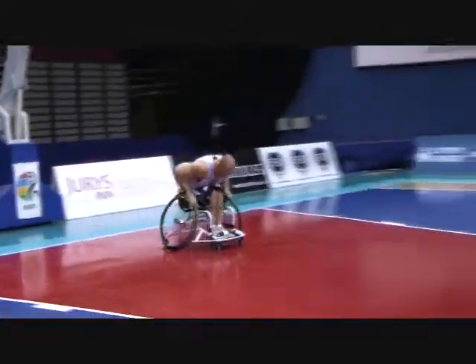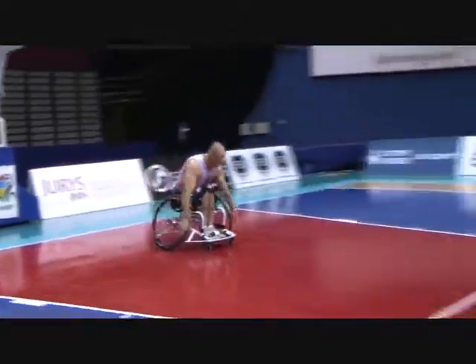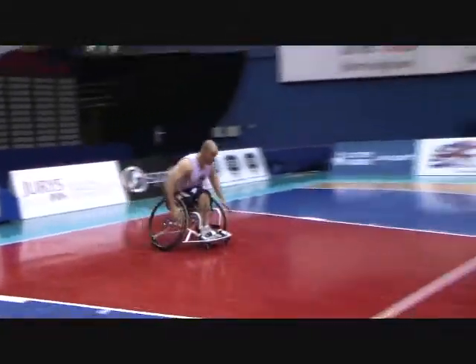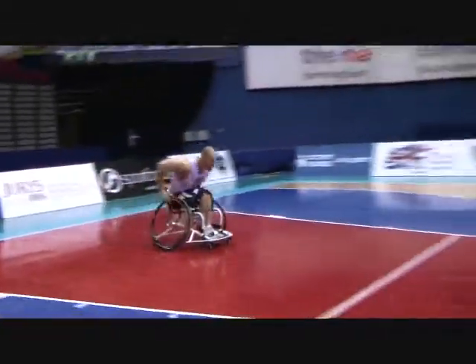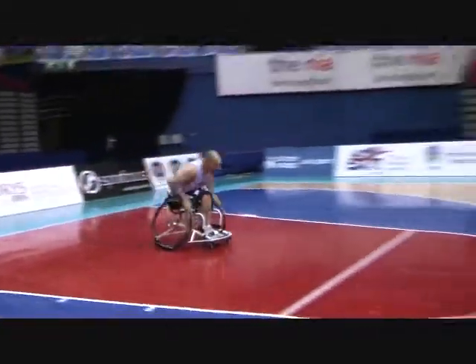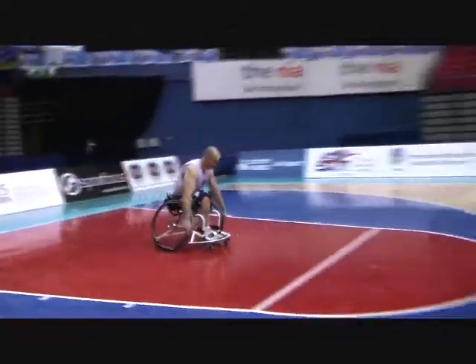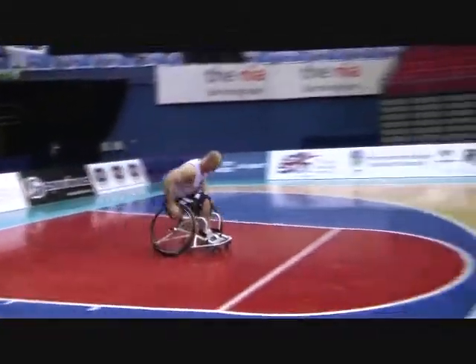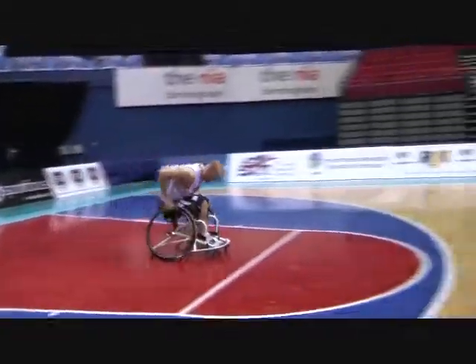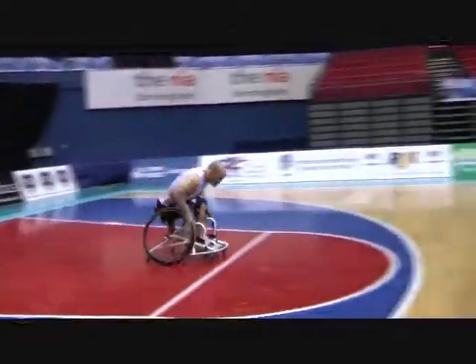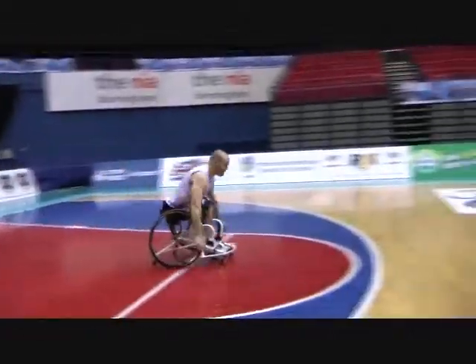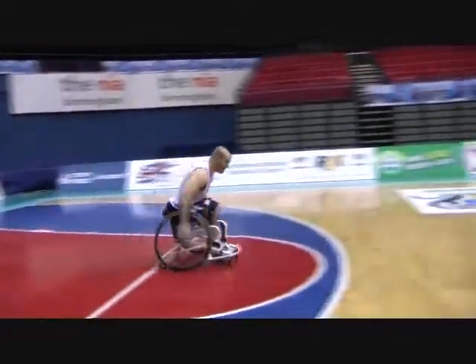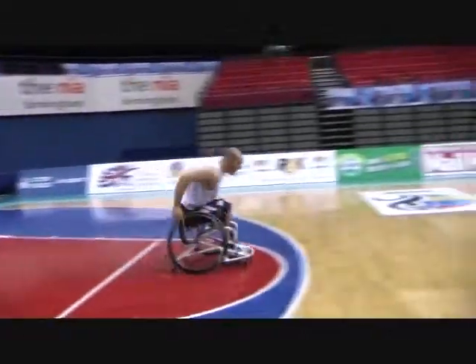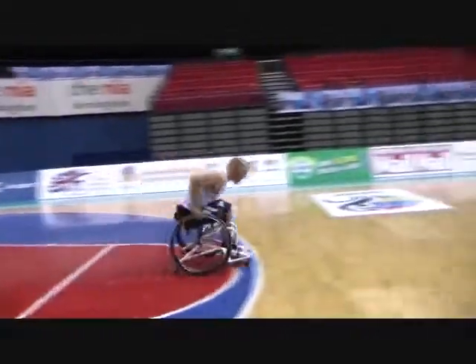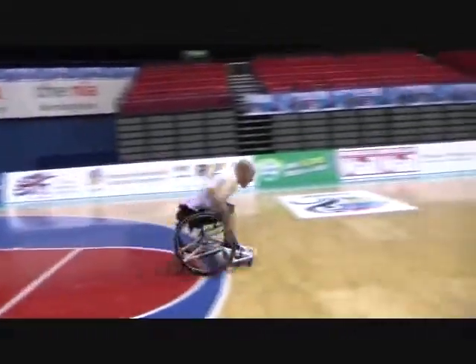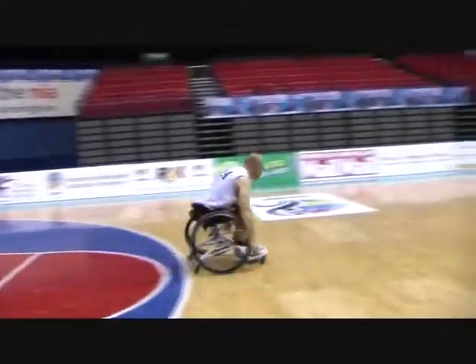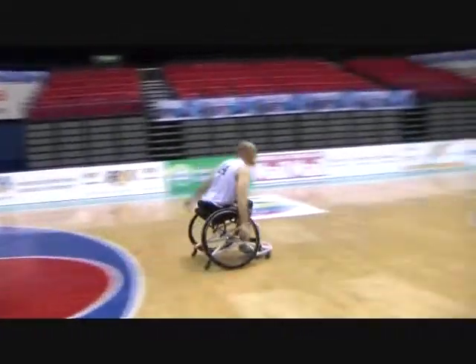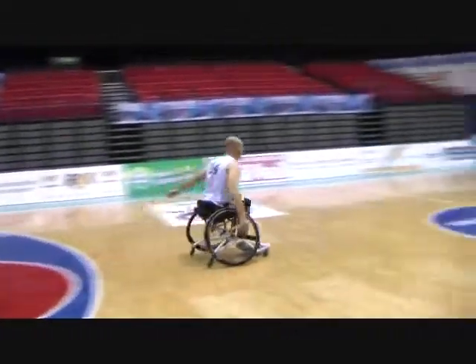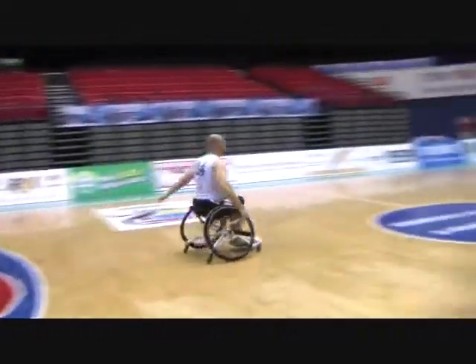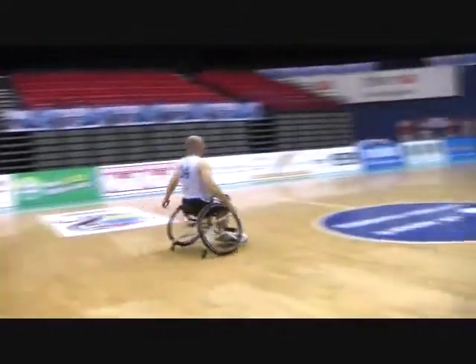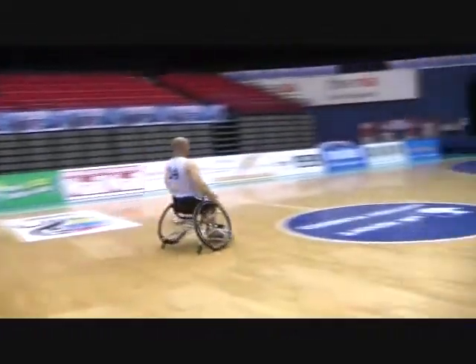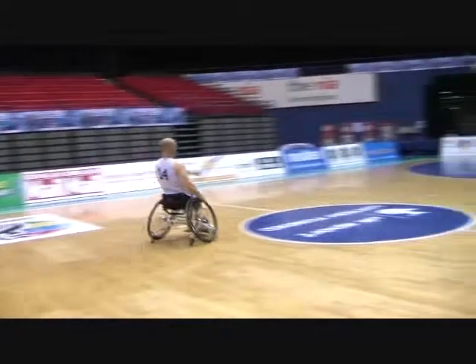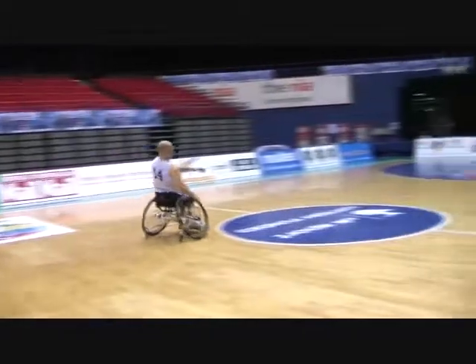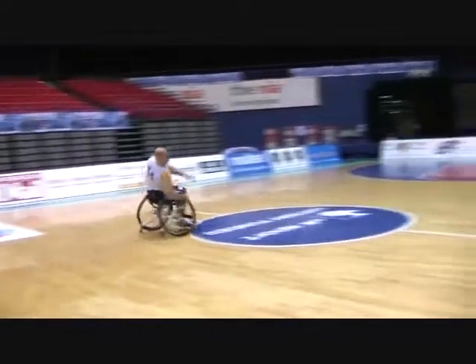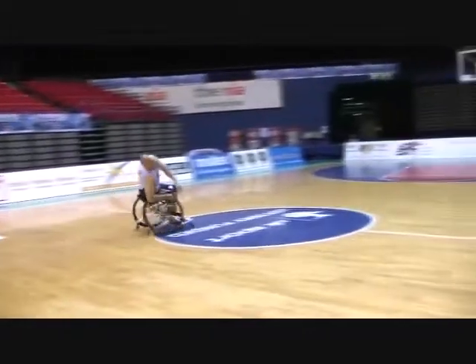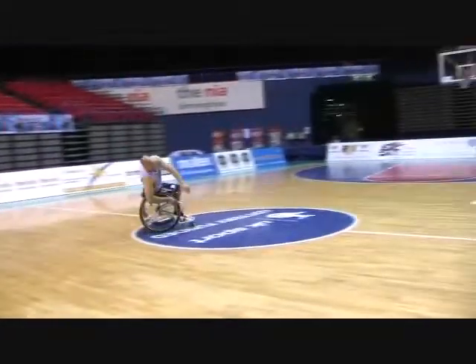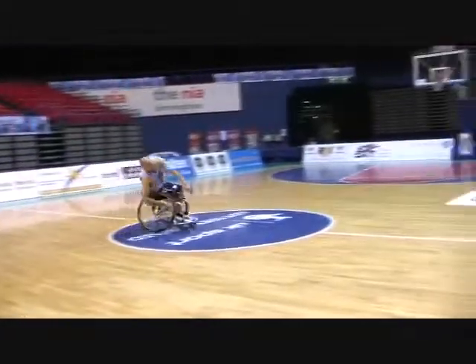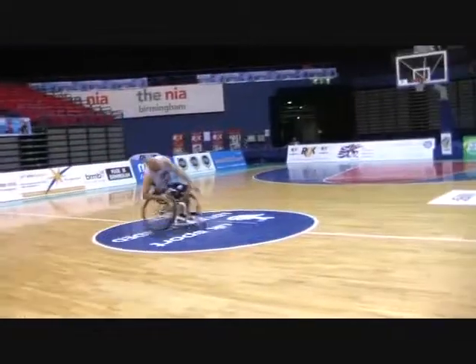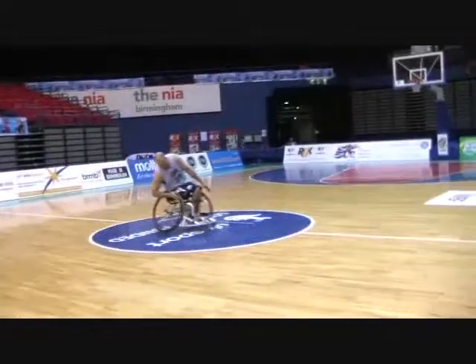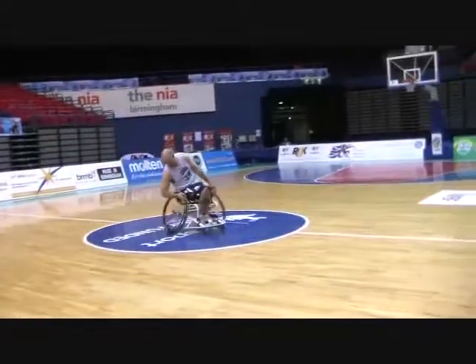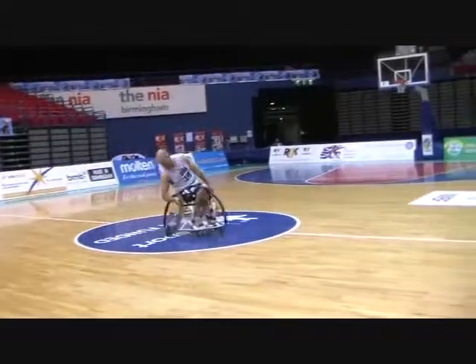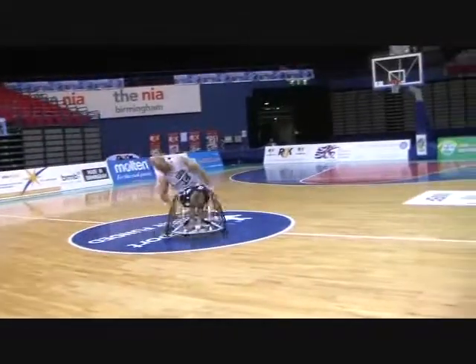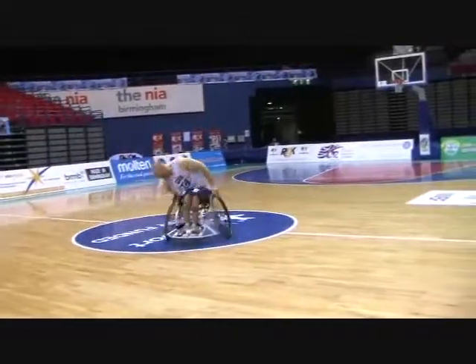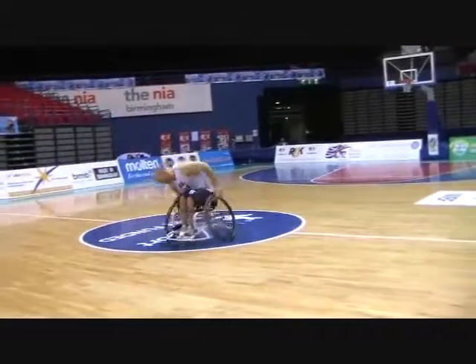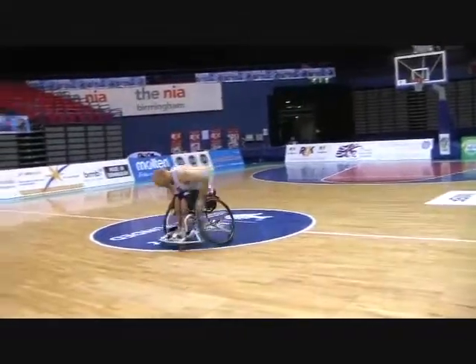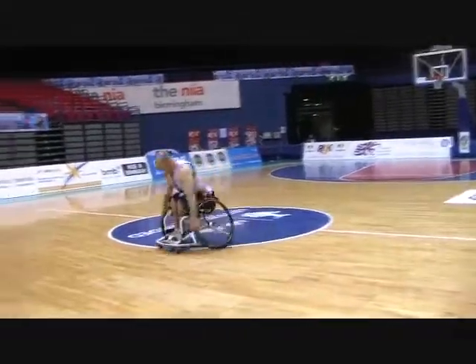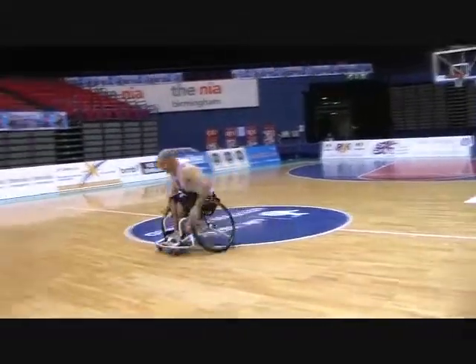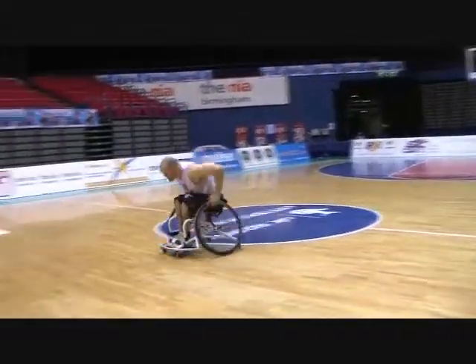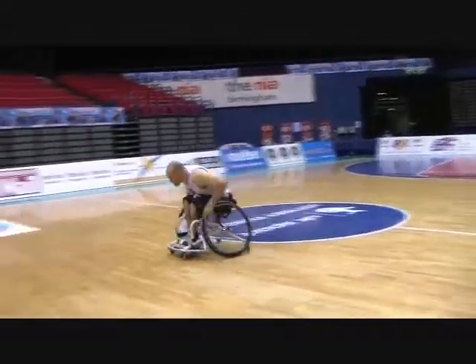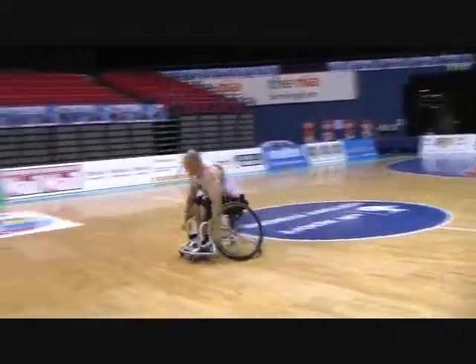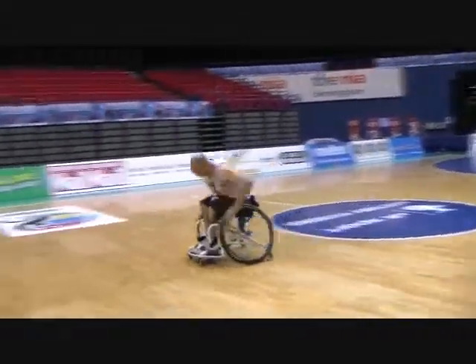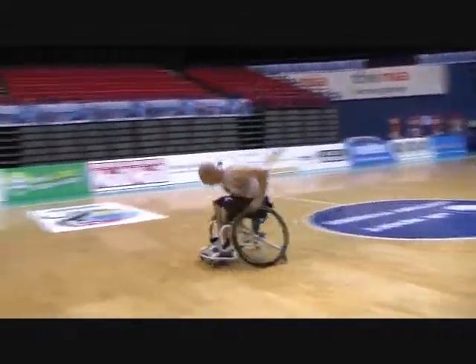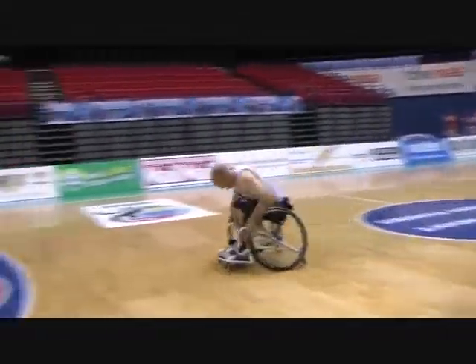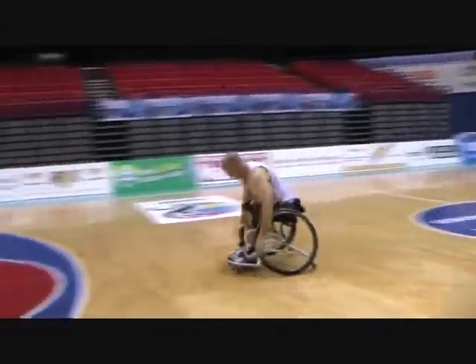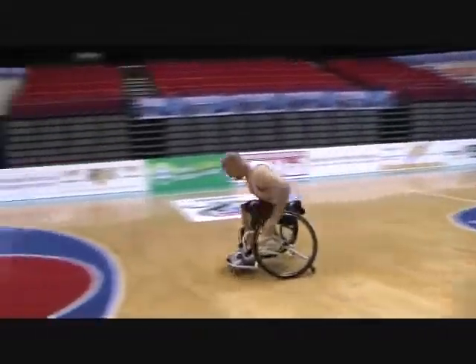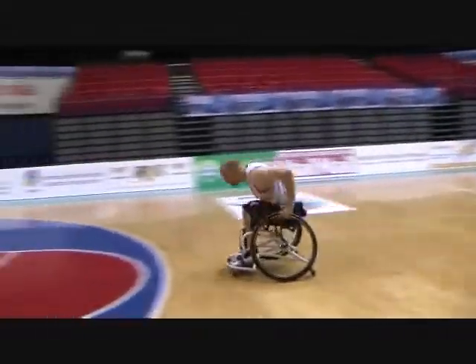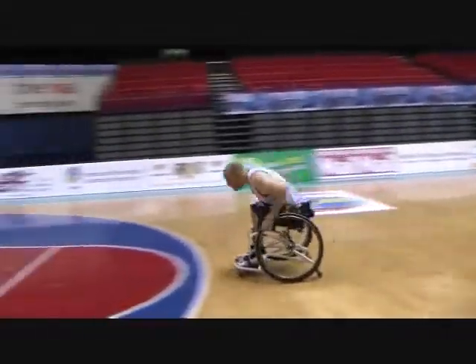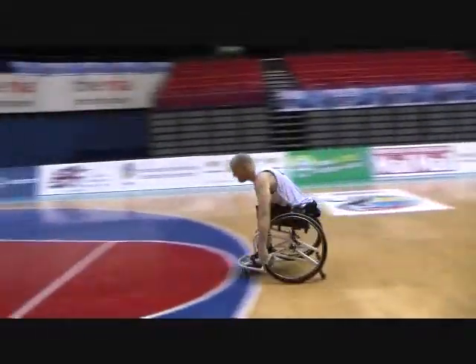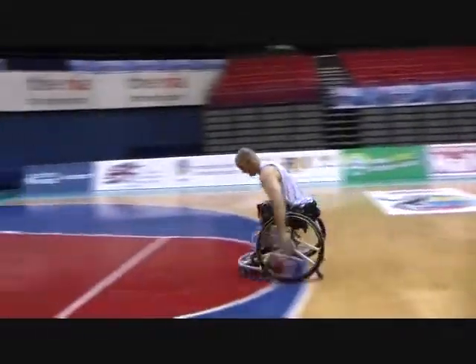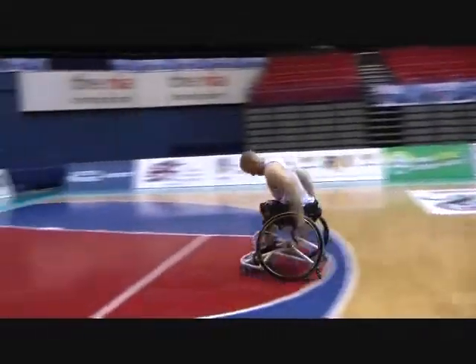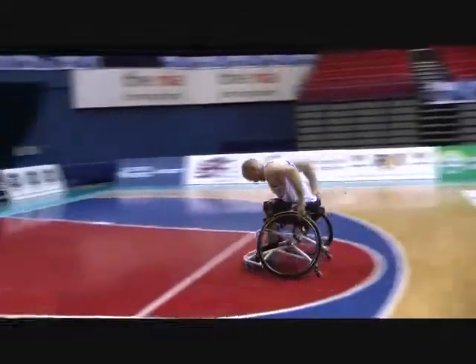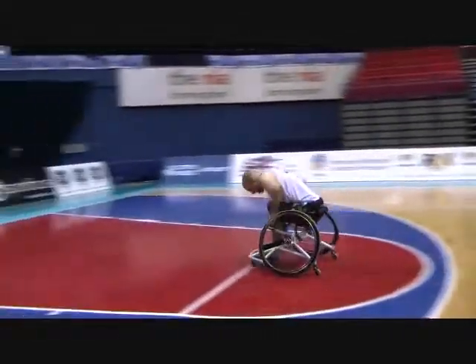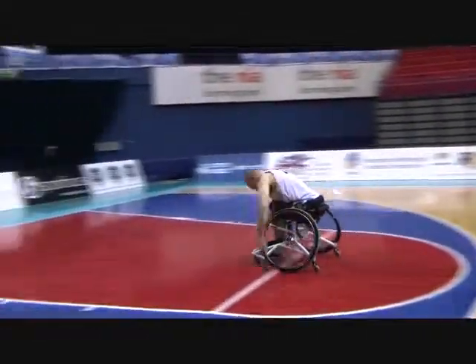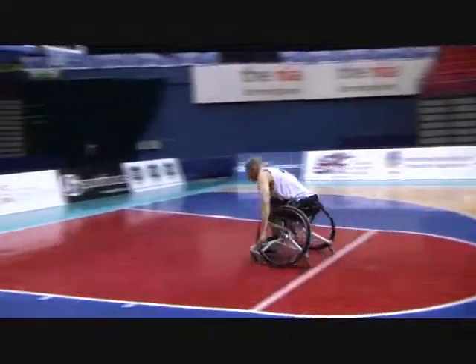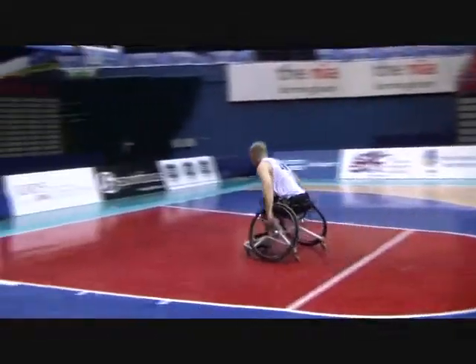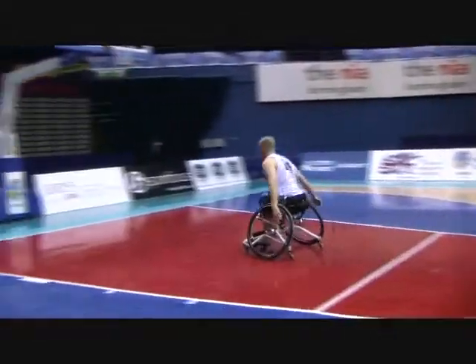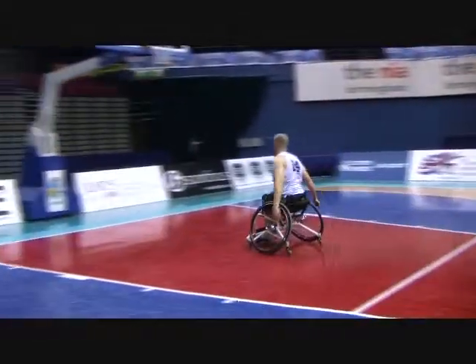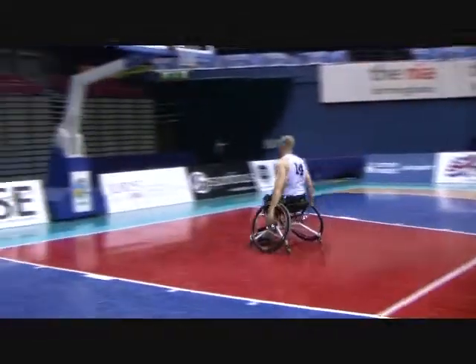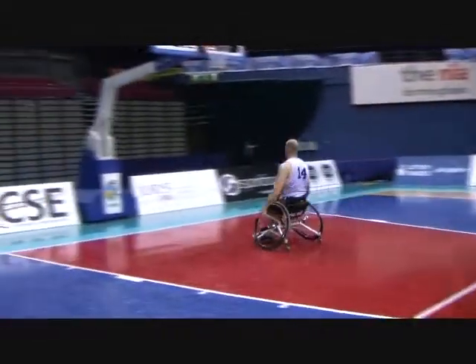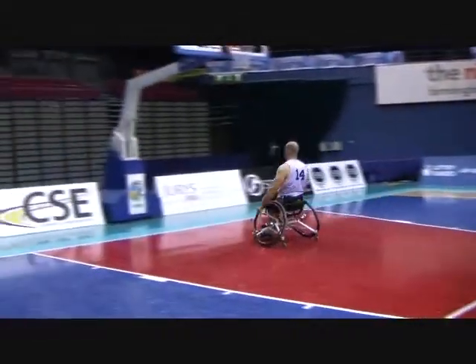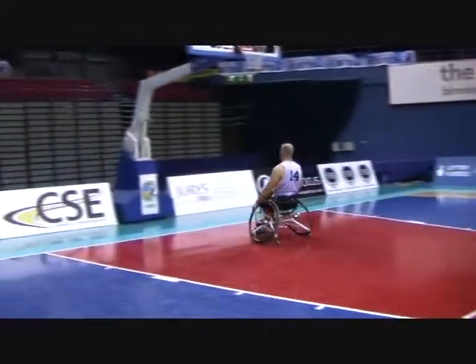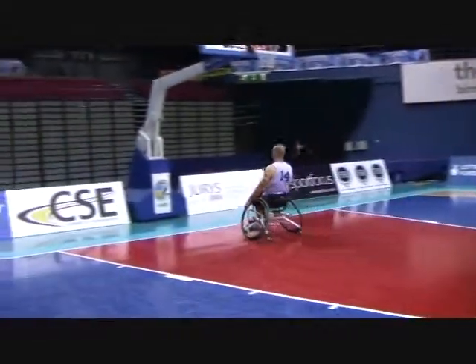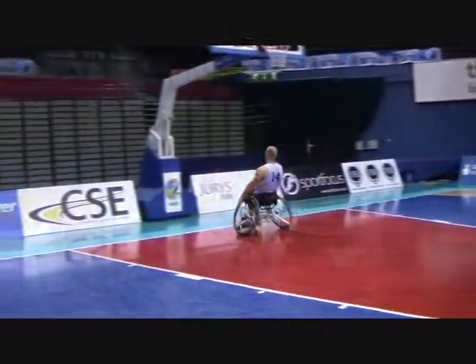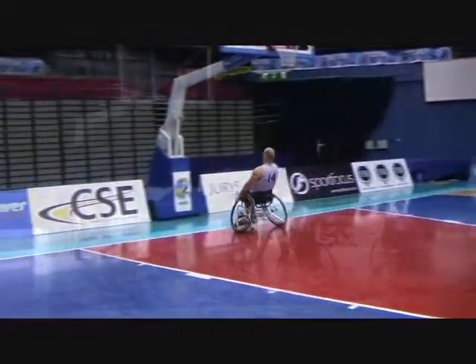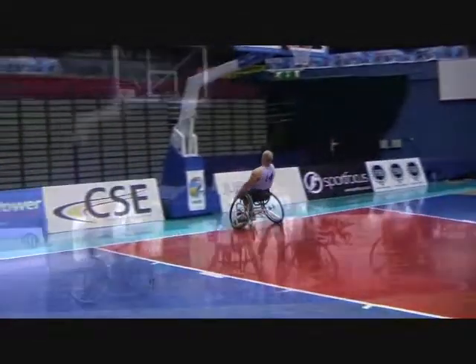Notice that he follows through with his trunk more than a Class 1 or 2 player. He is quick and powerful and maintains good balance when stopping and pivoting.